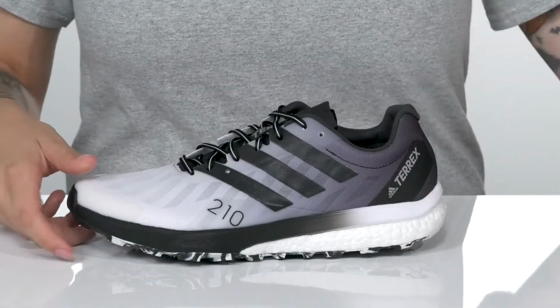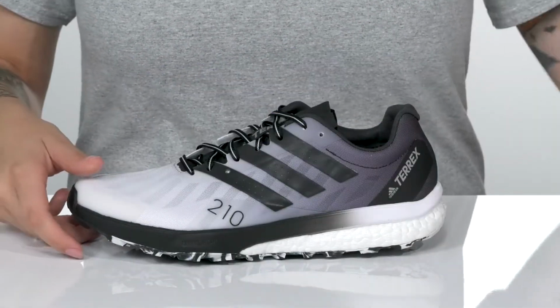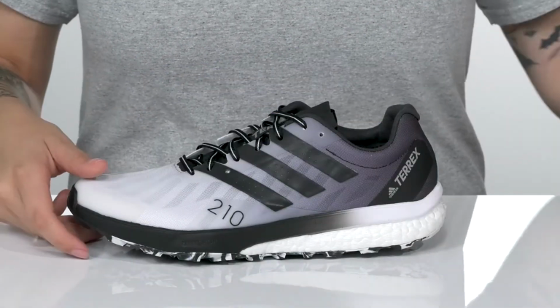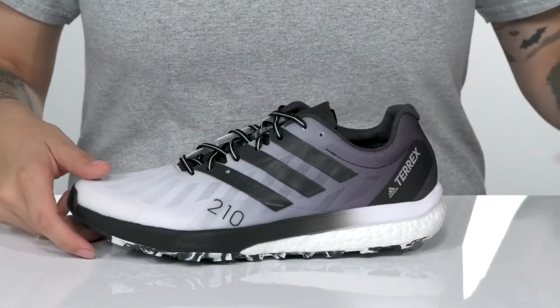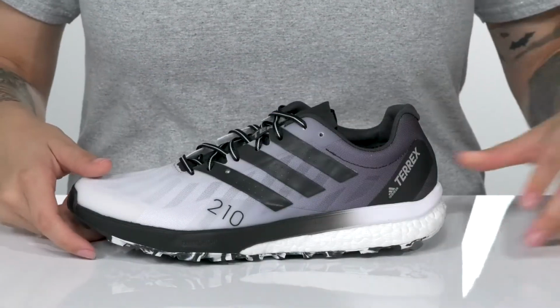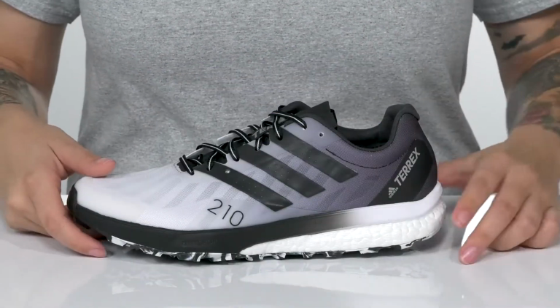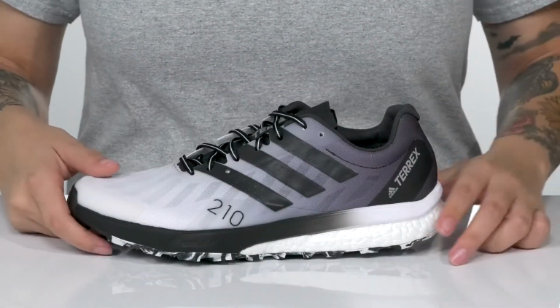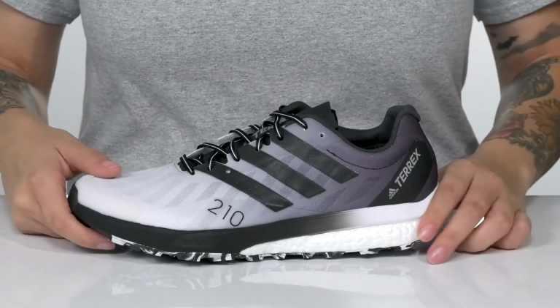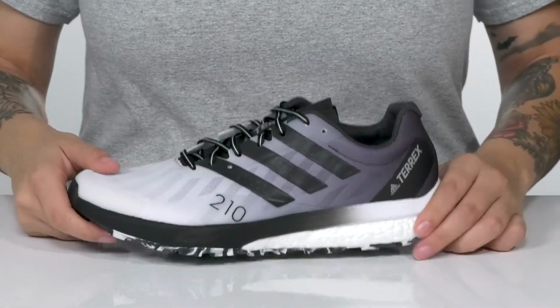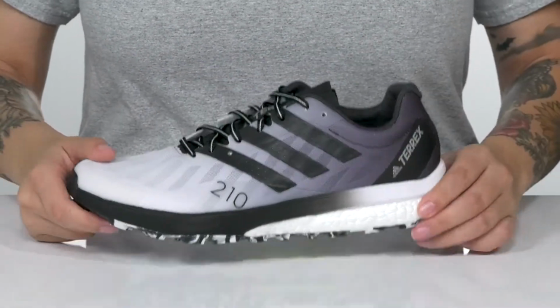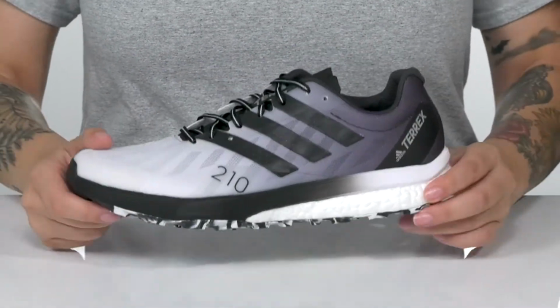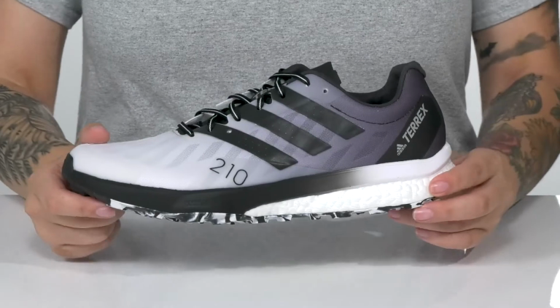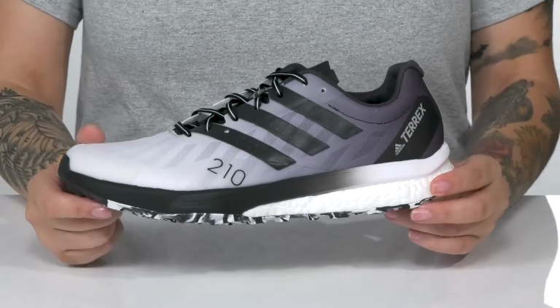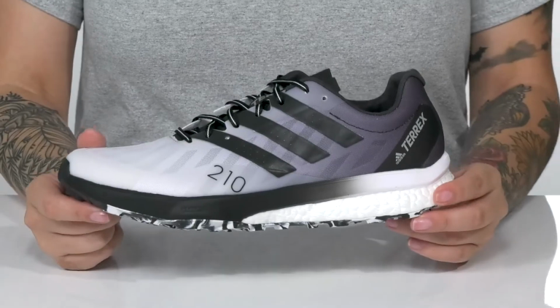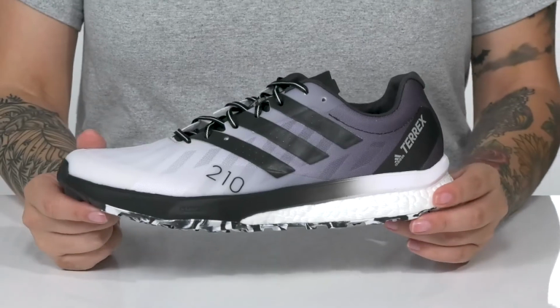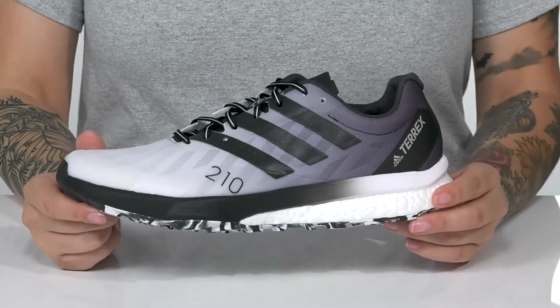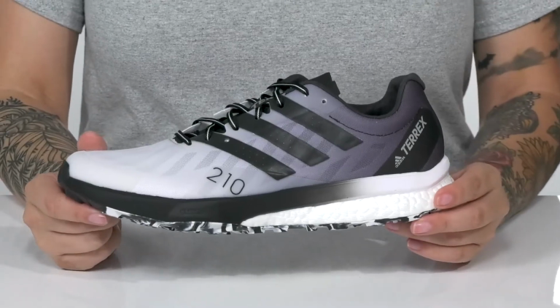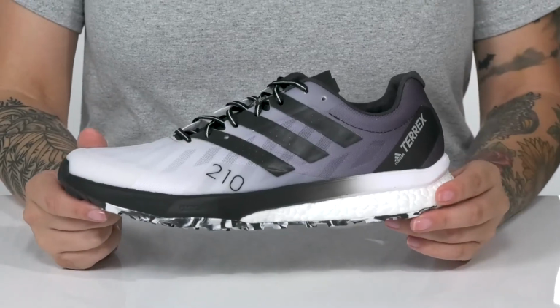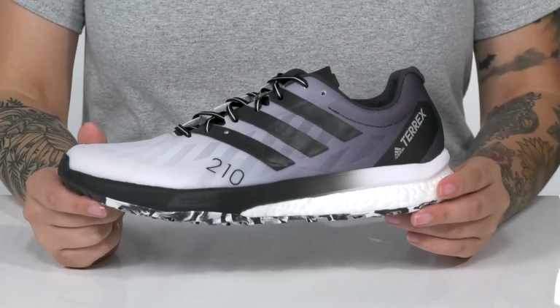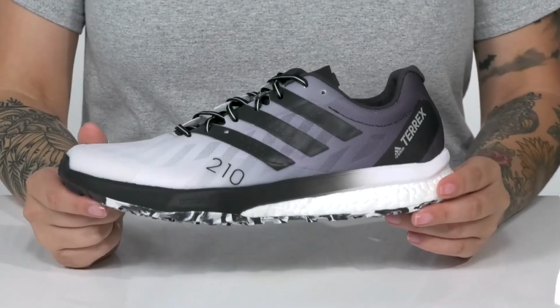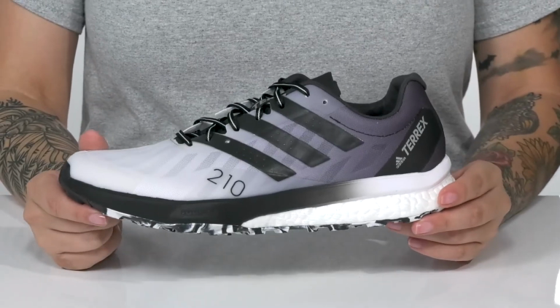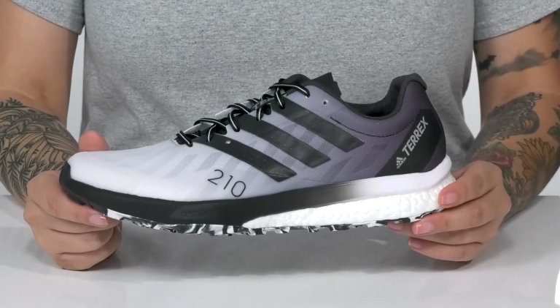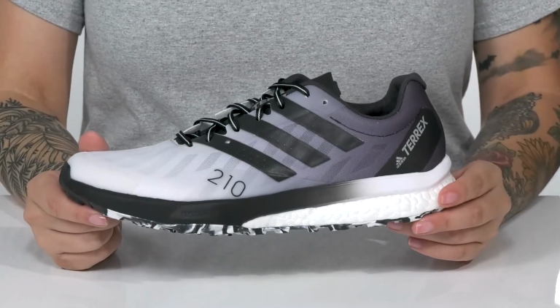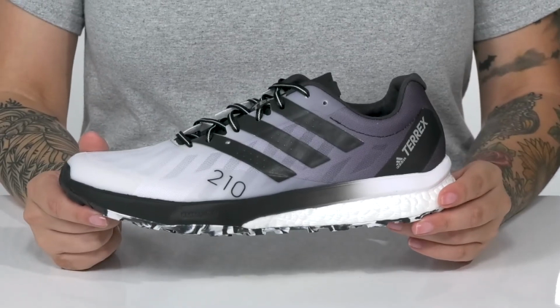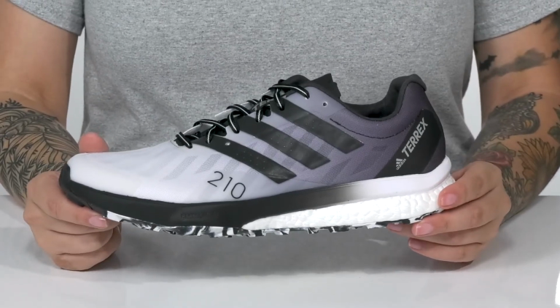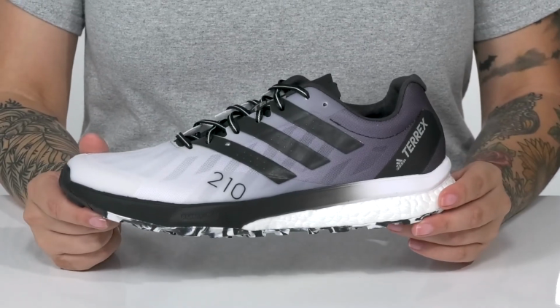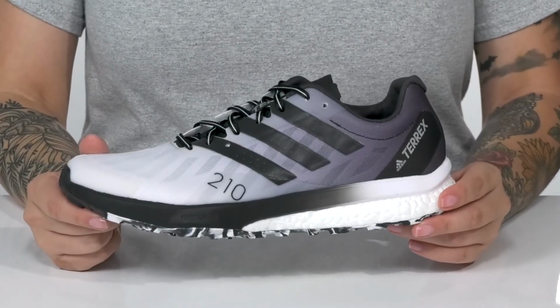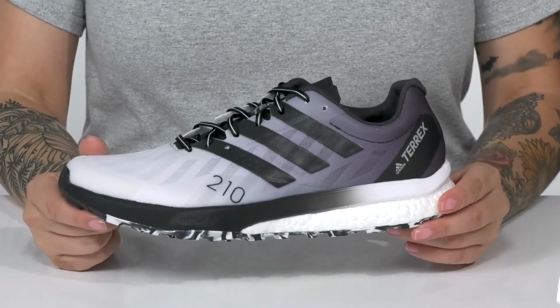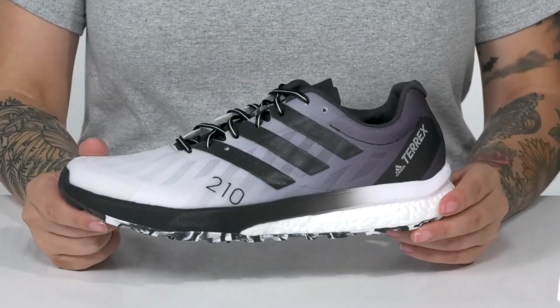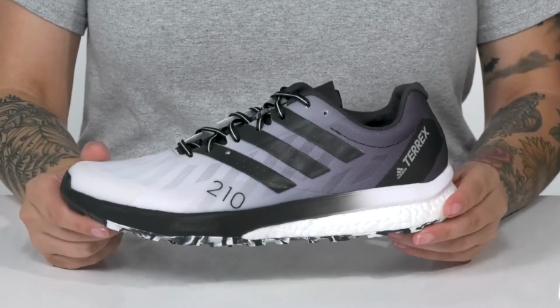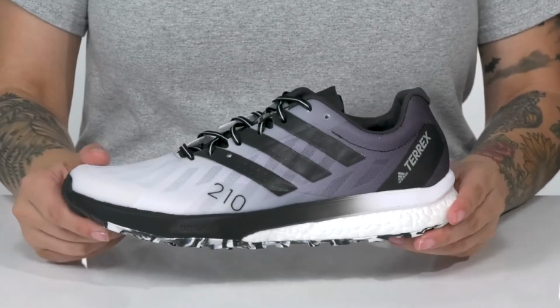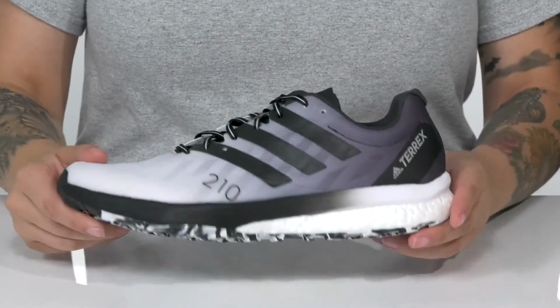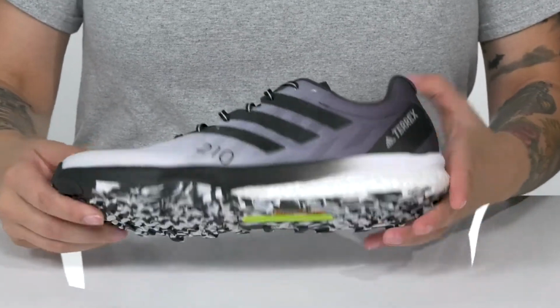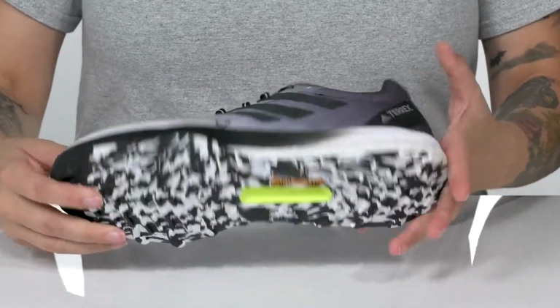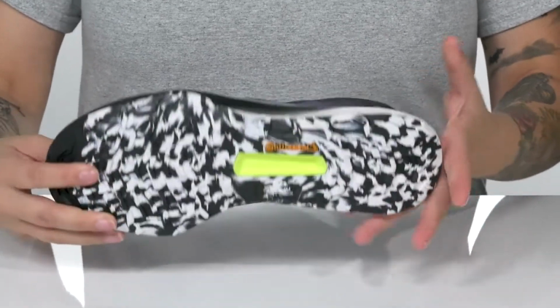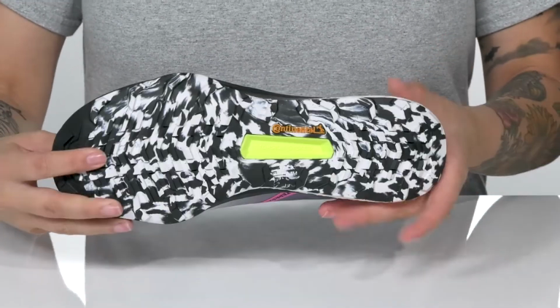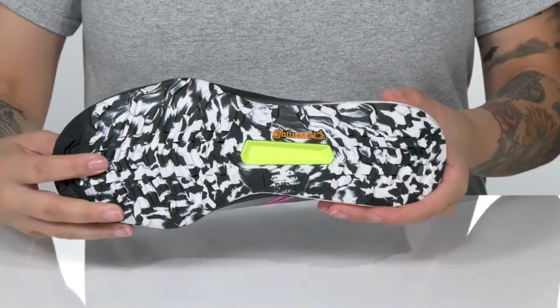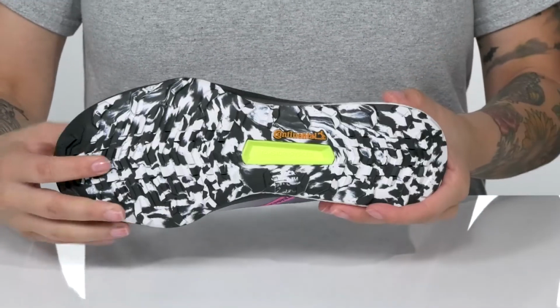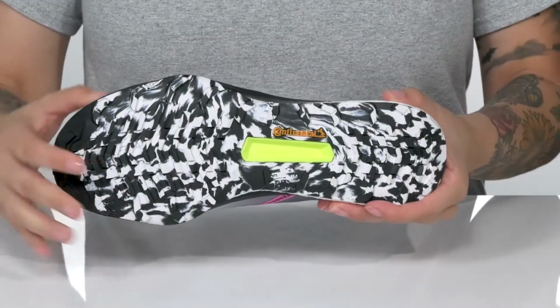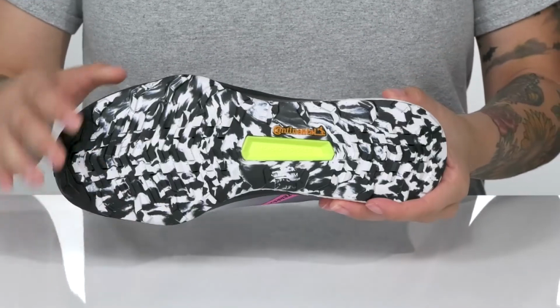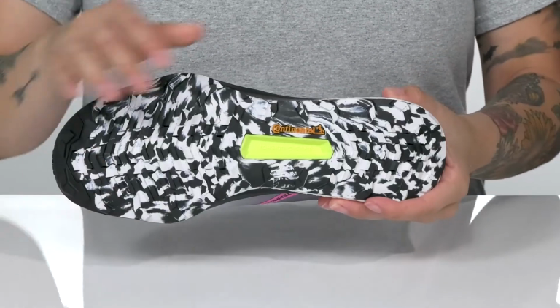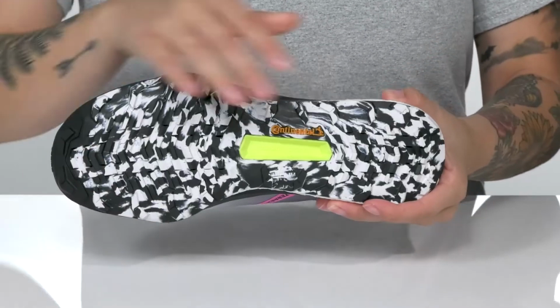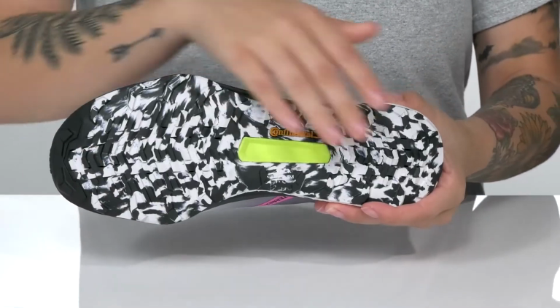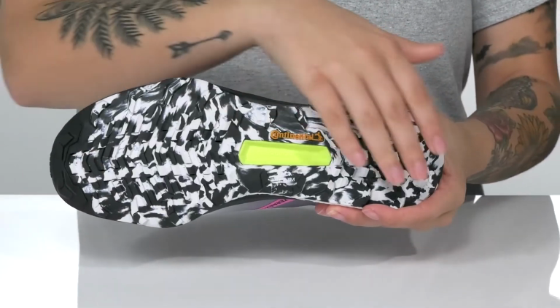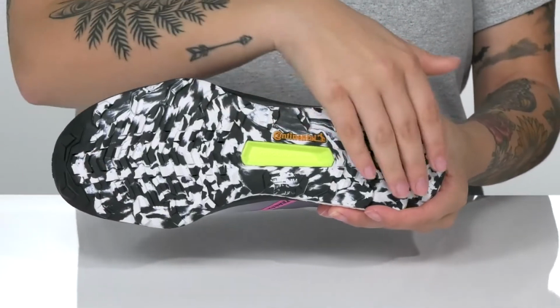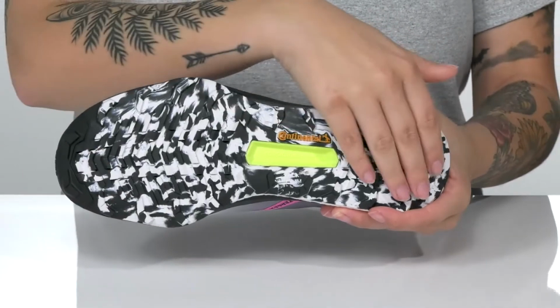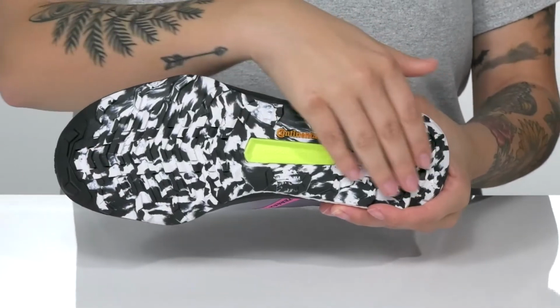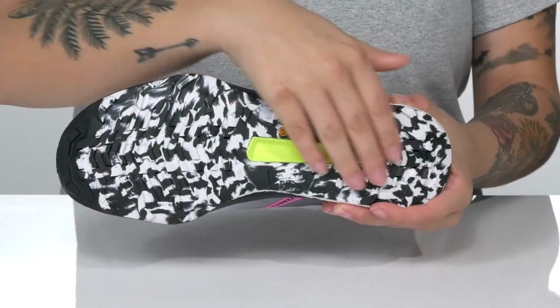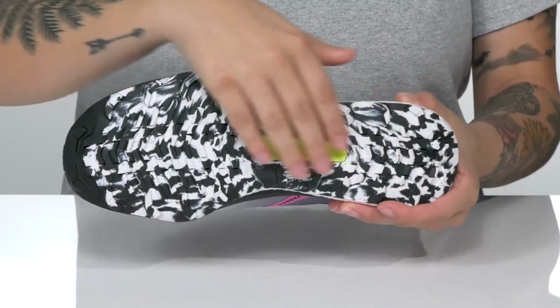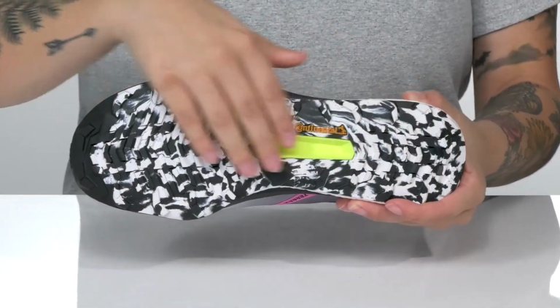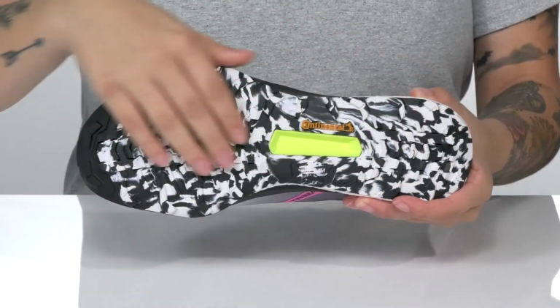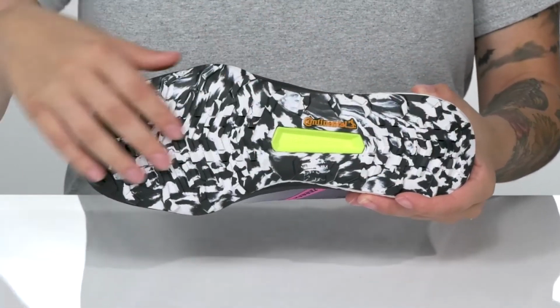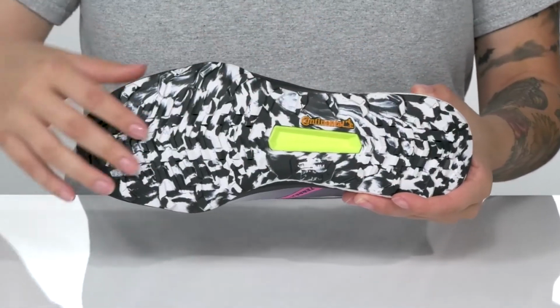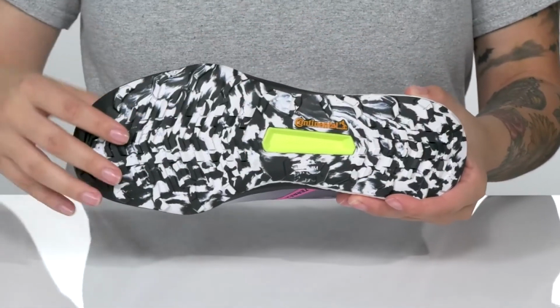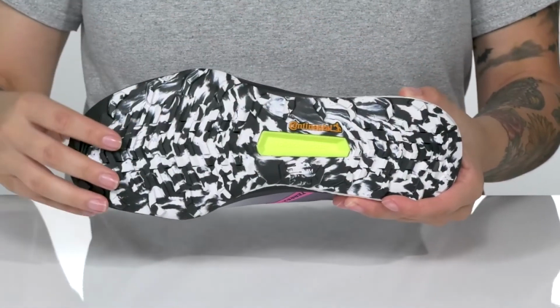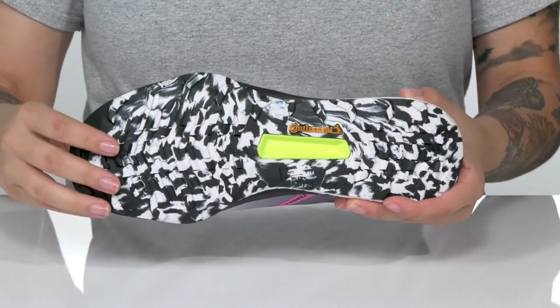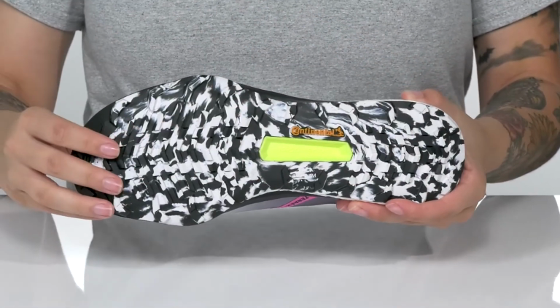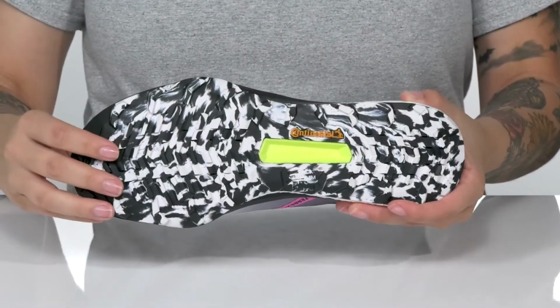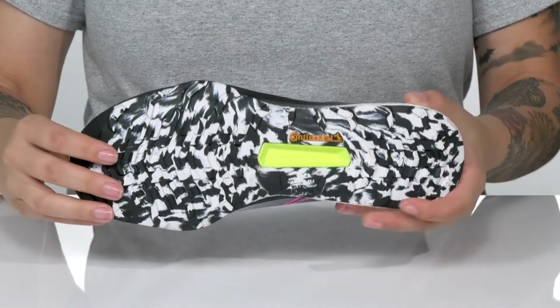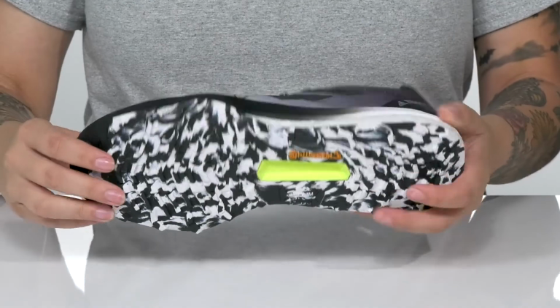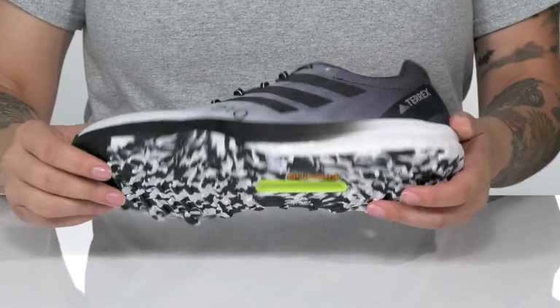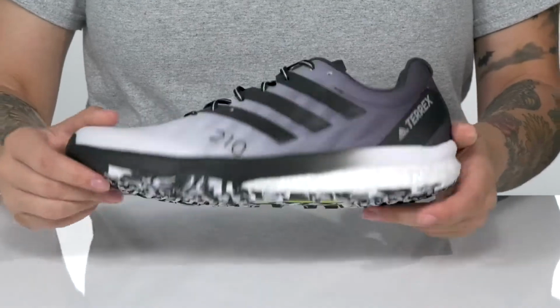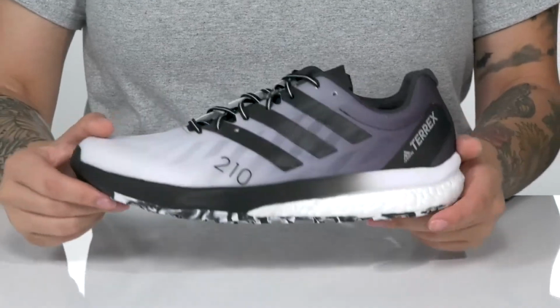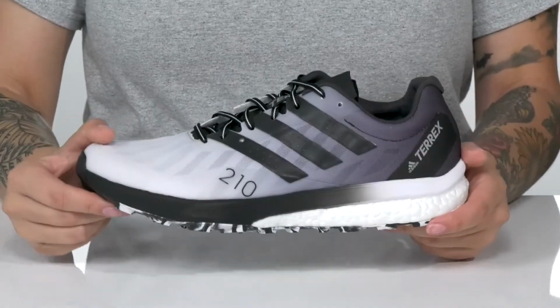These feature a Boost midsole with Lightstrike cushioning. All of that is on top of a Continental rubber outsole.